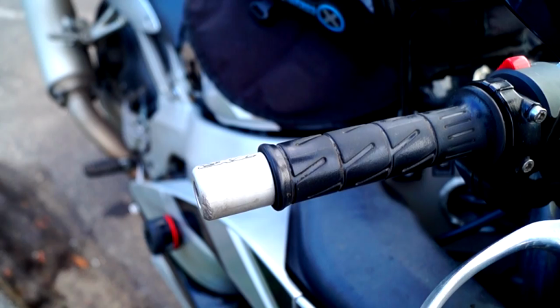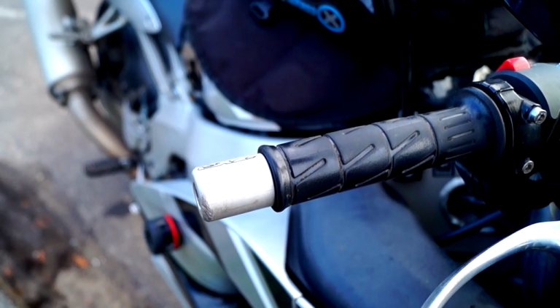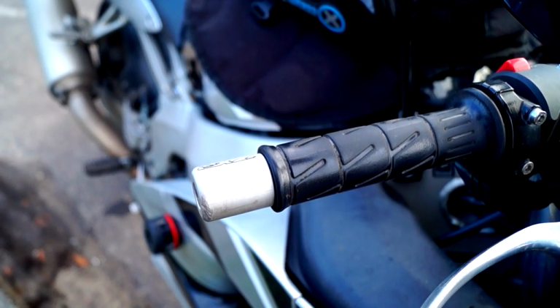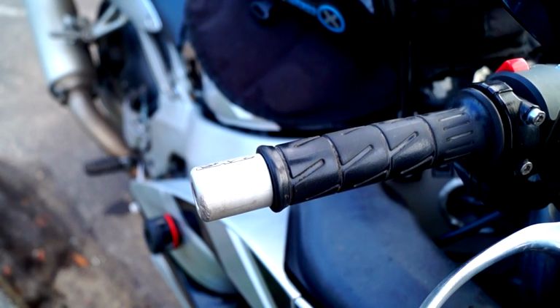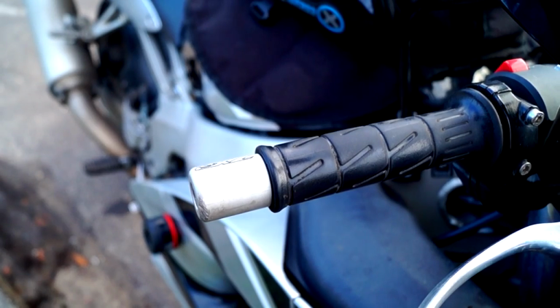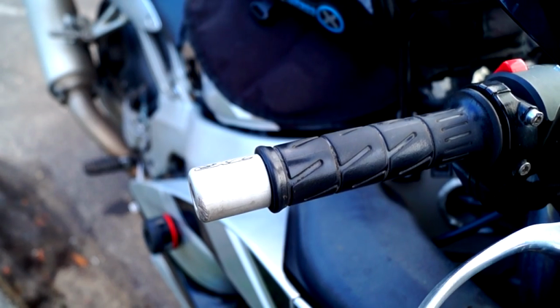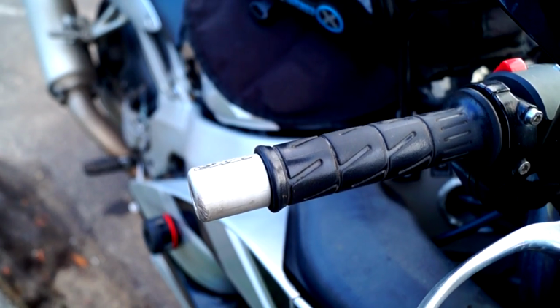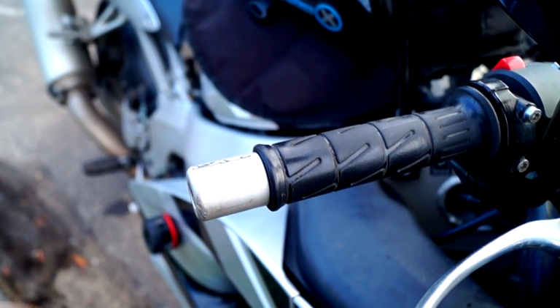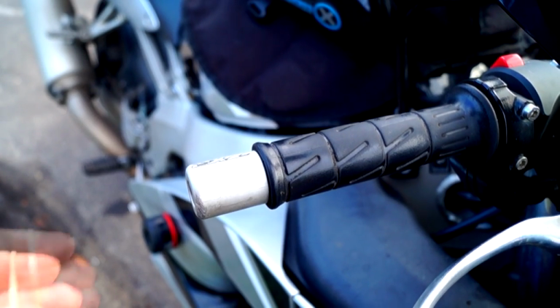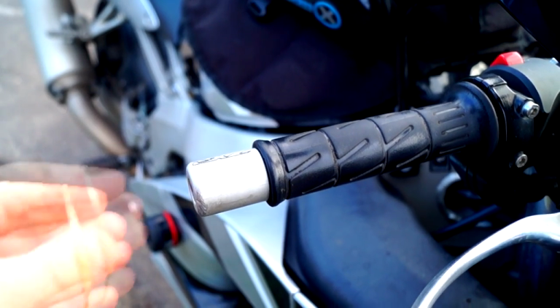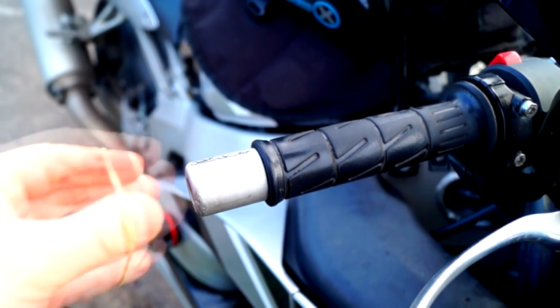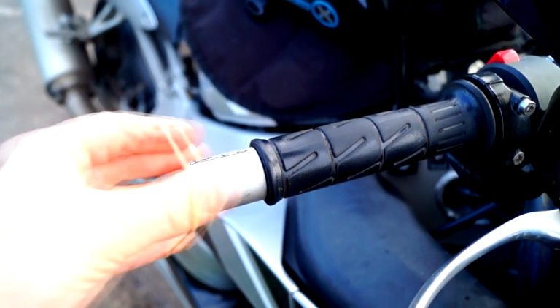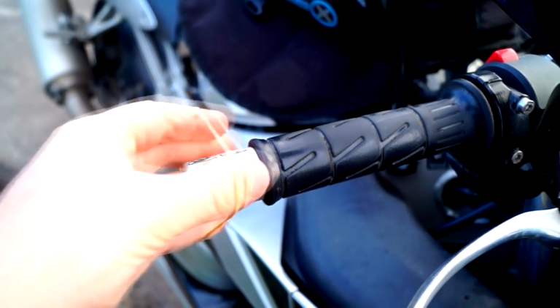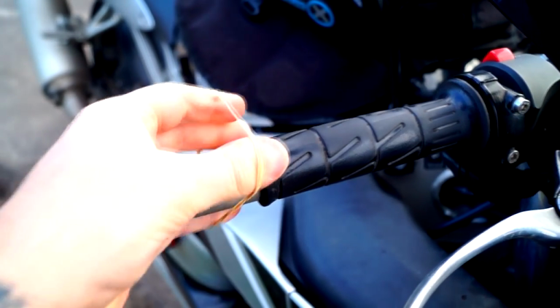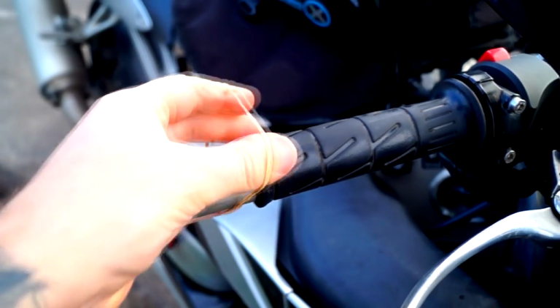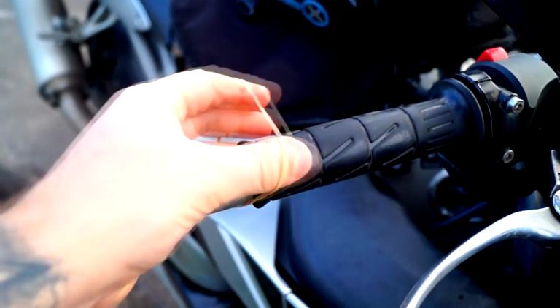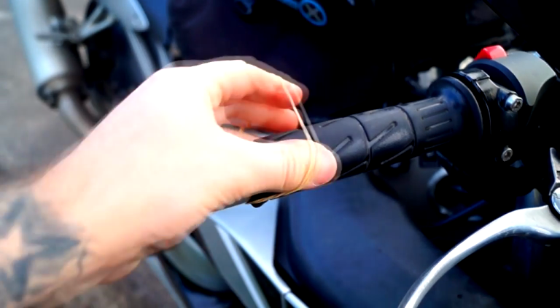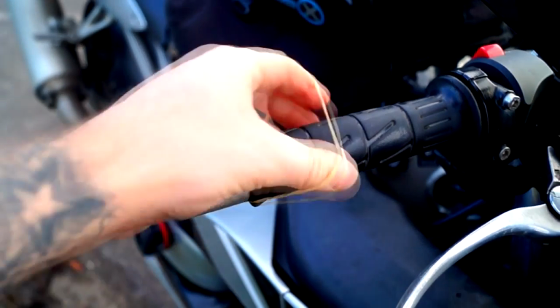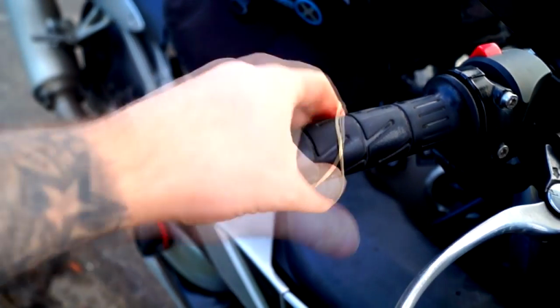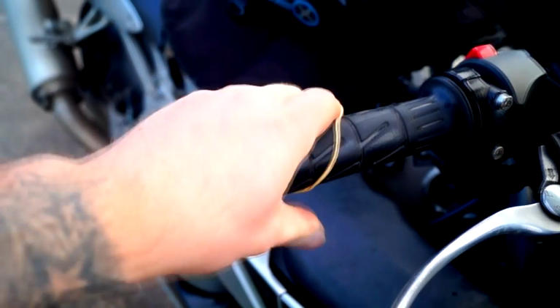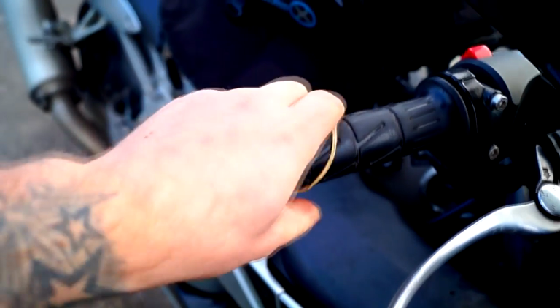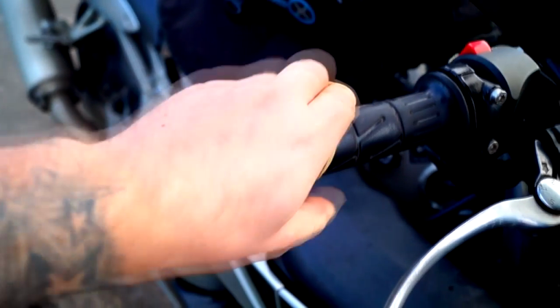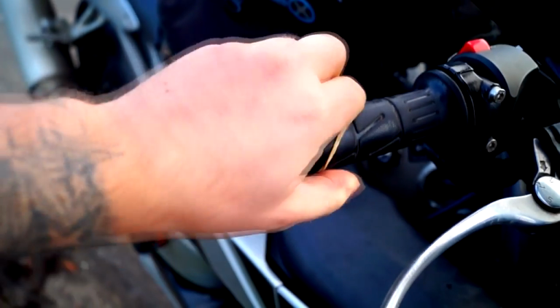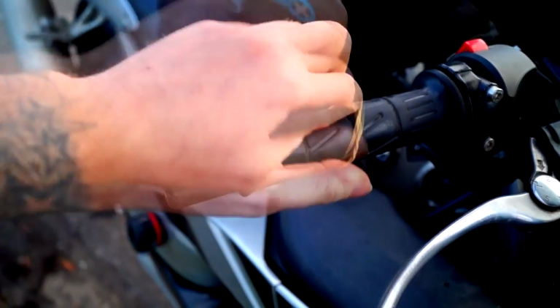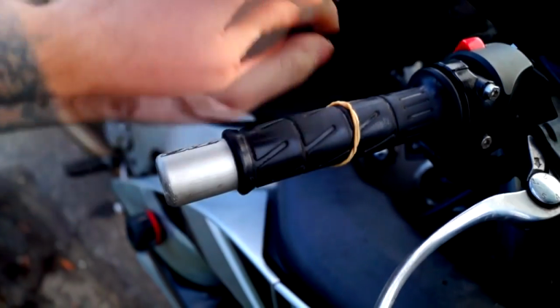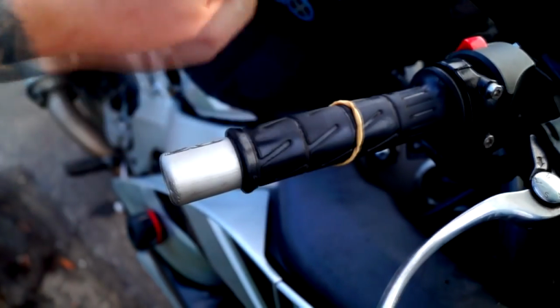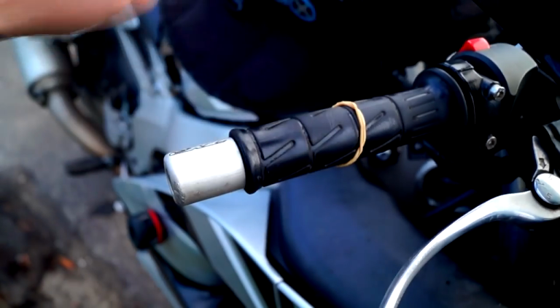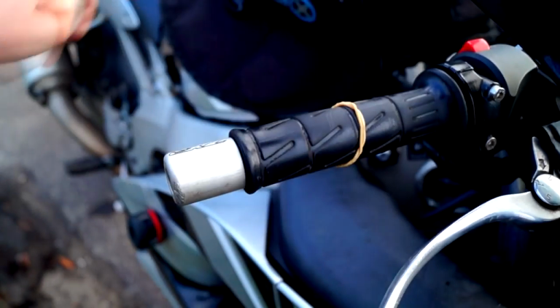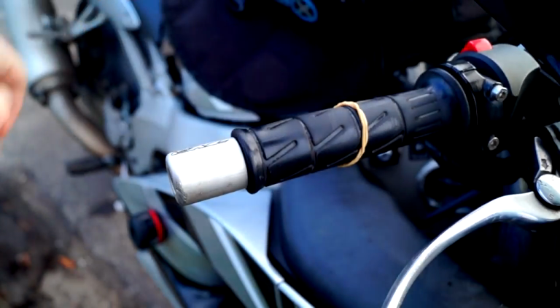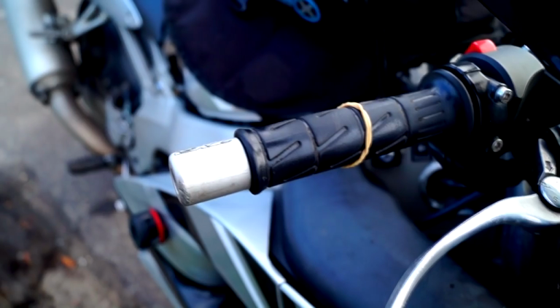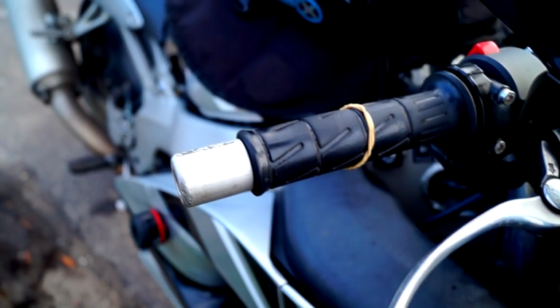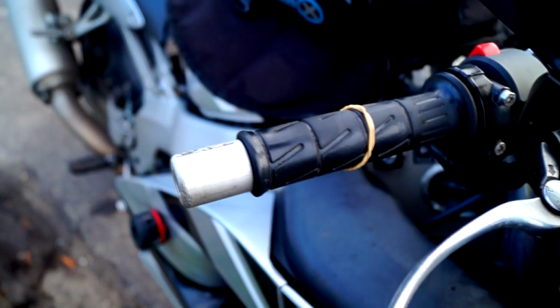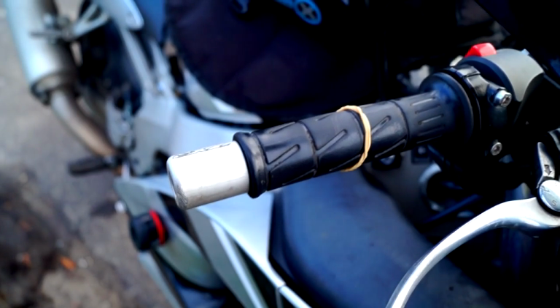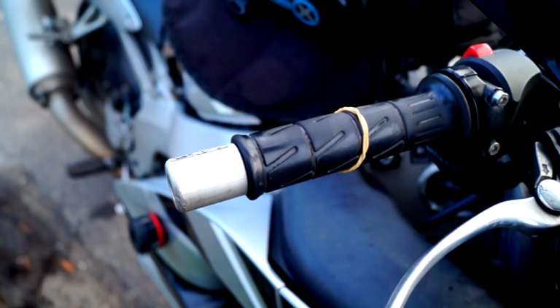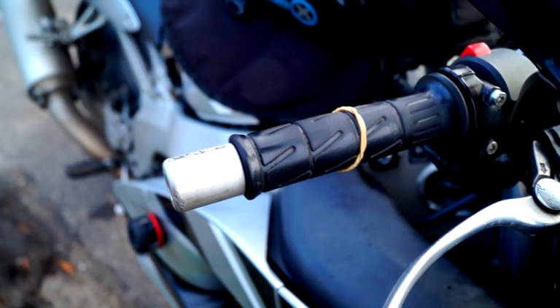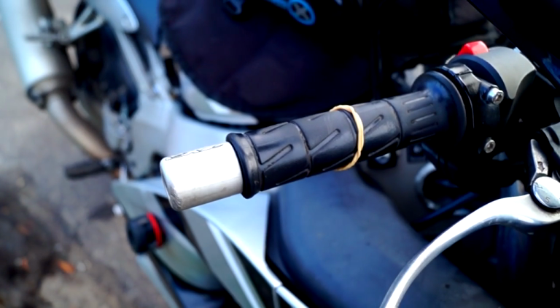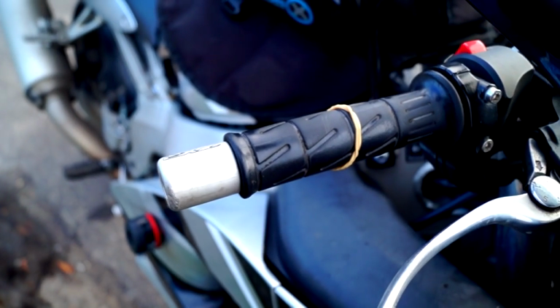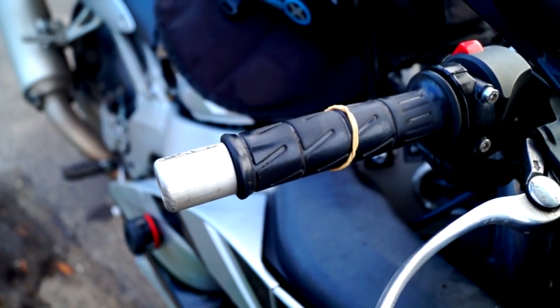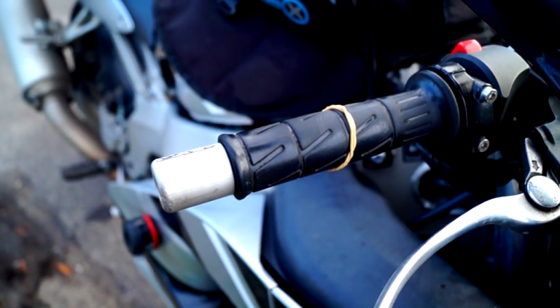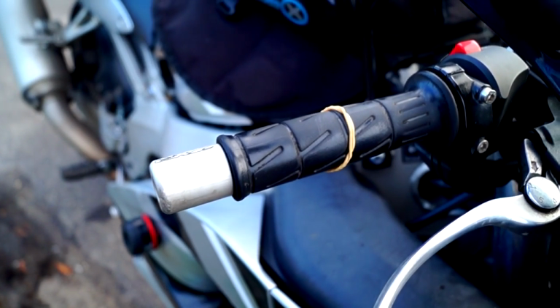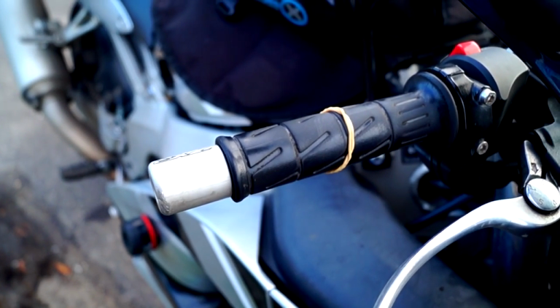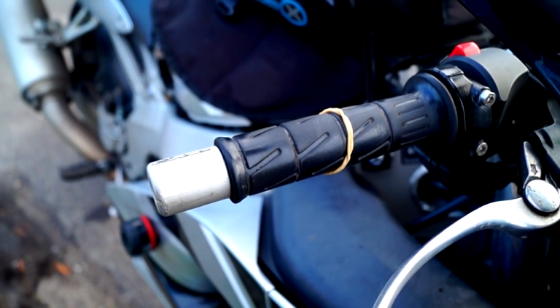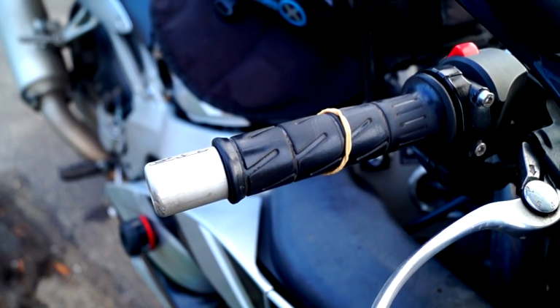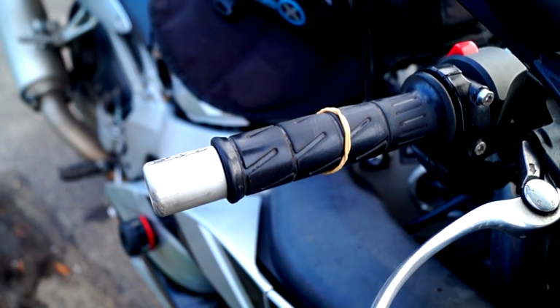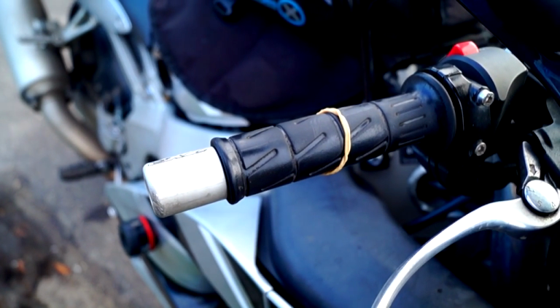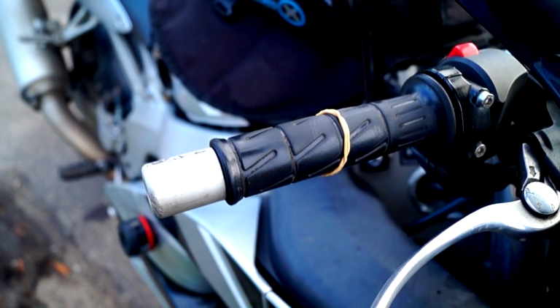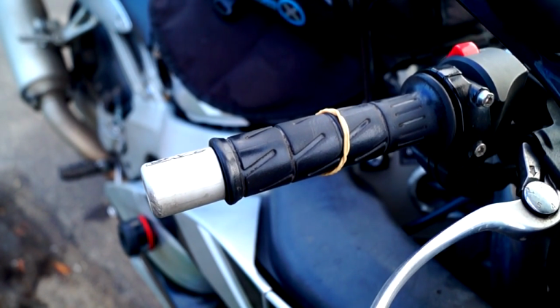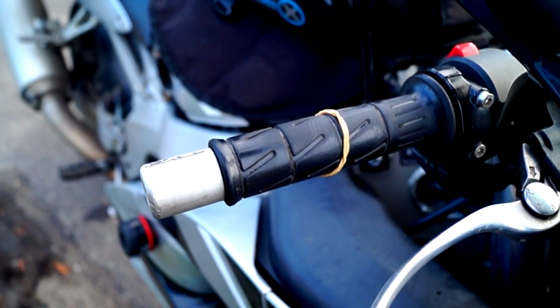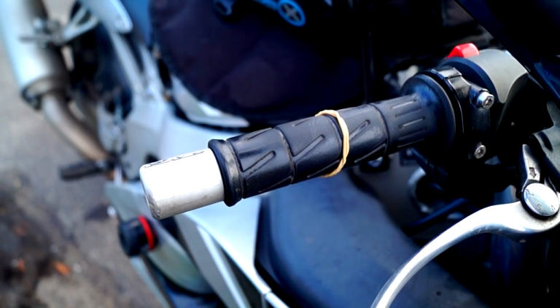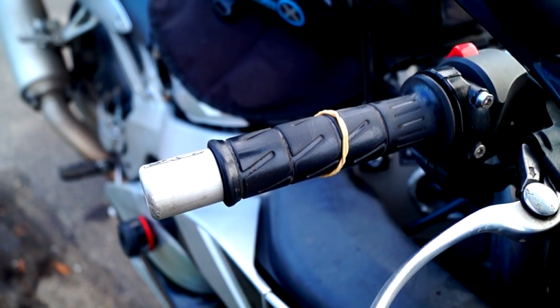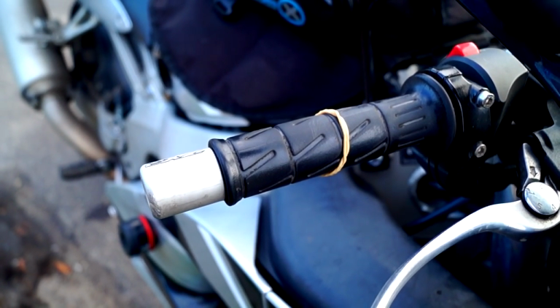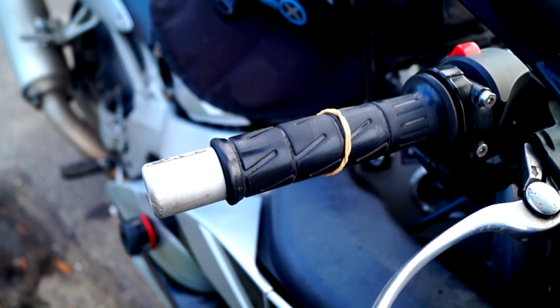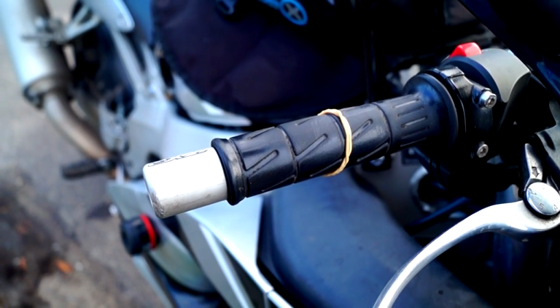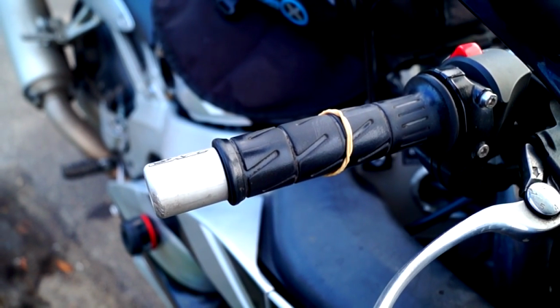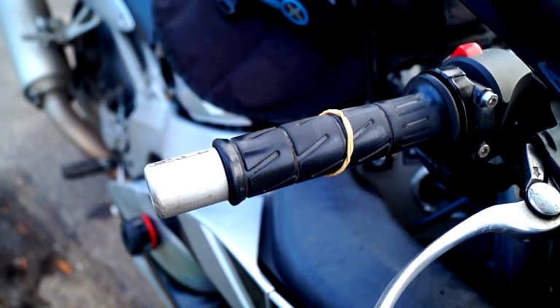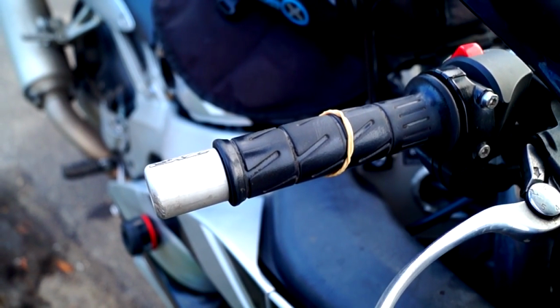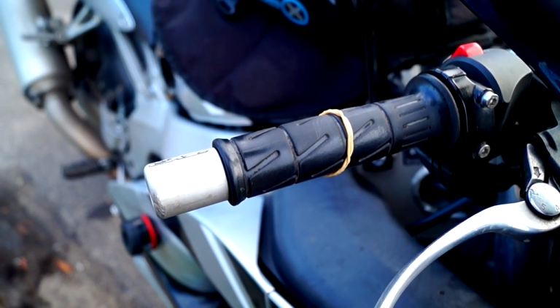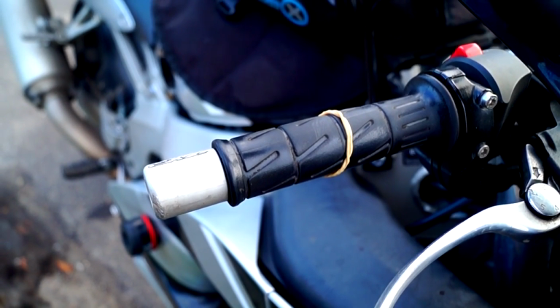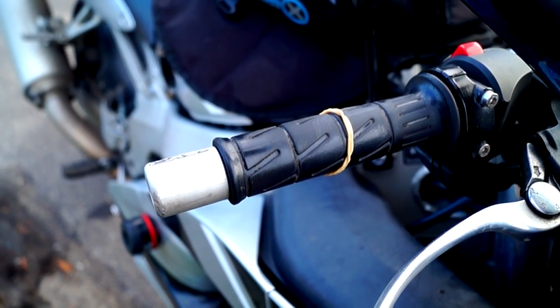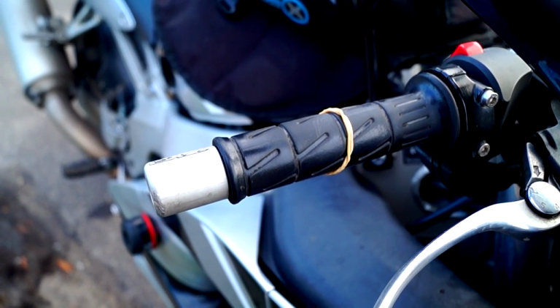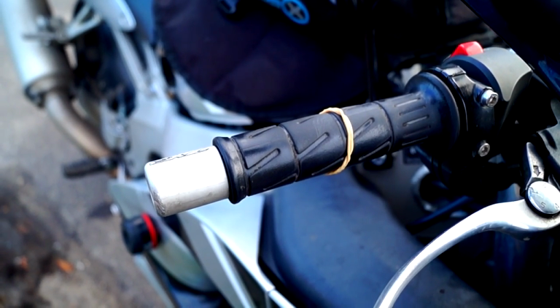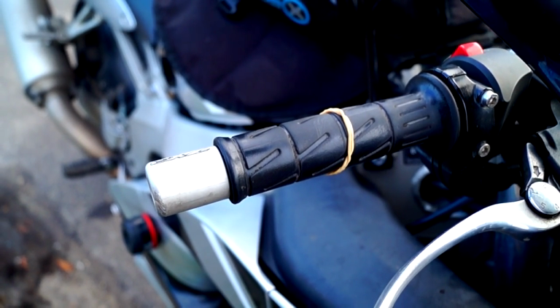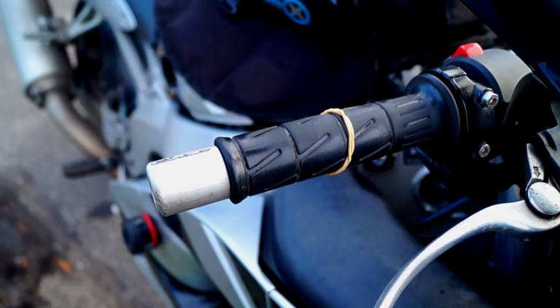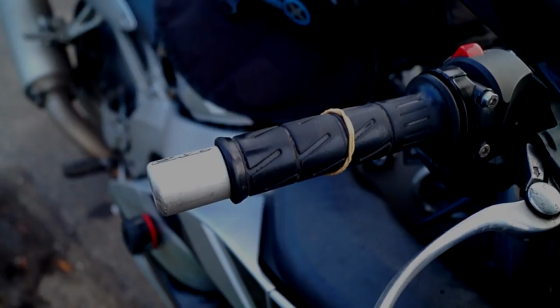If you're using a disc lock on your bike, I recommend leaving an elastic band on your handlebar. It'll jog your memory in case you try to drive off with it on.